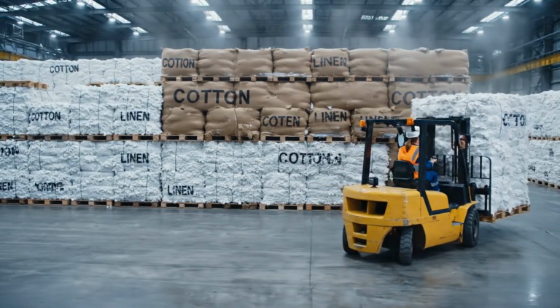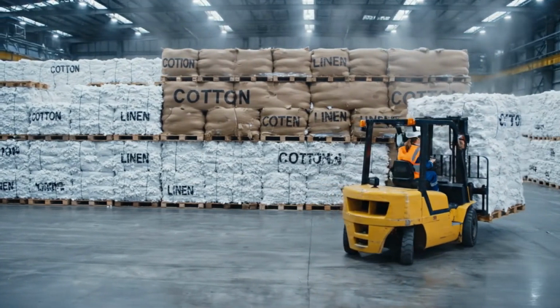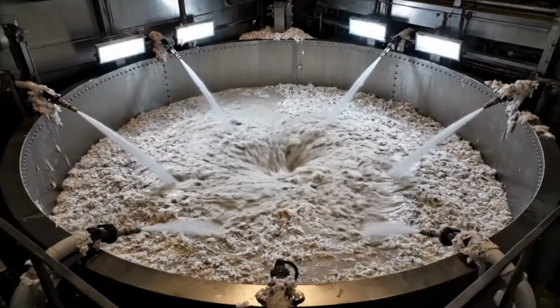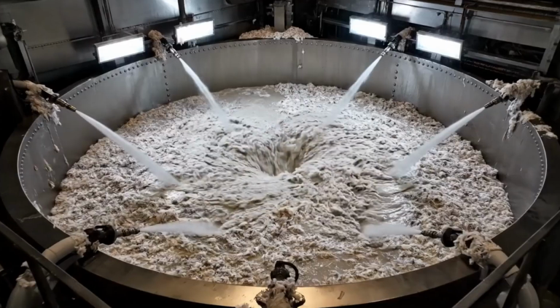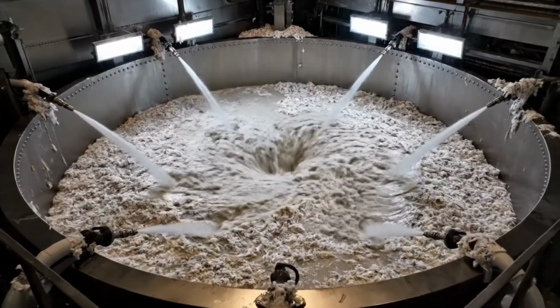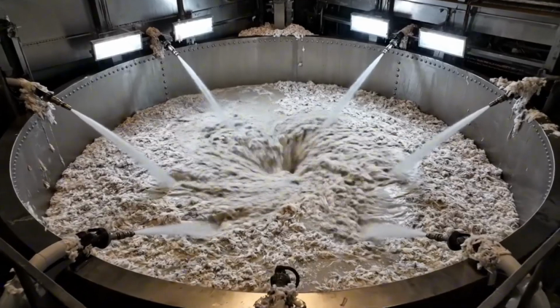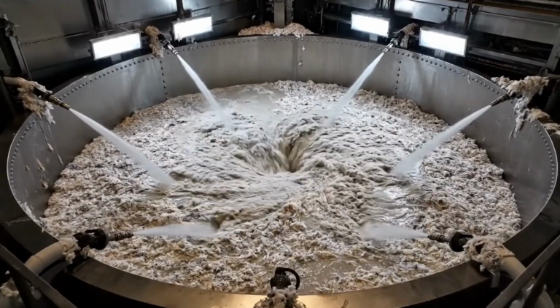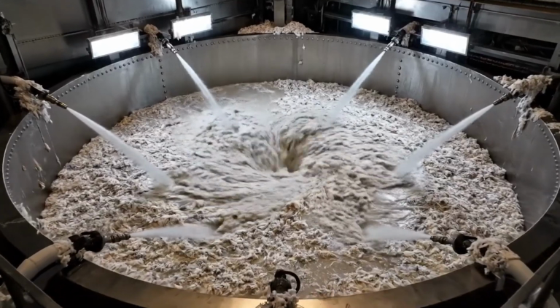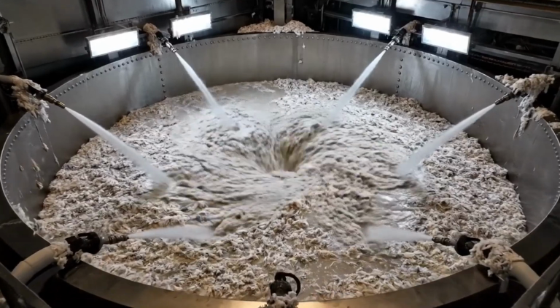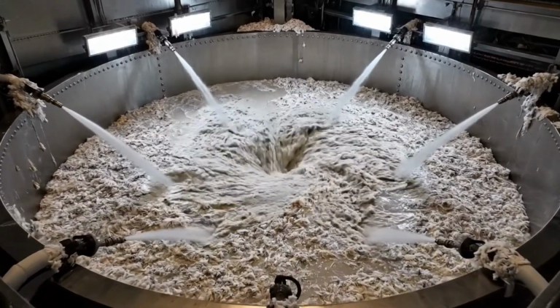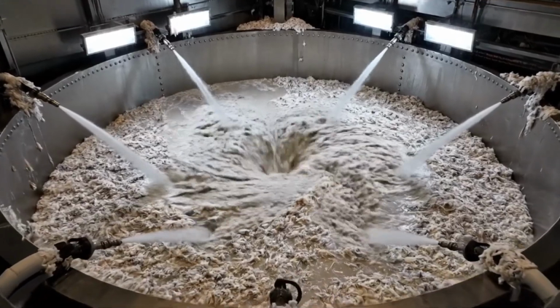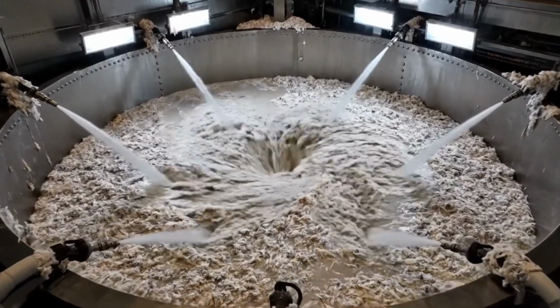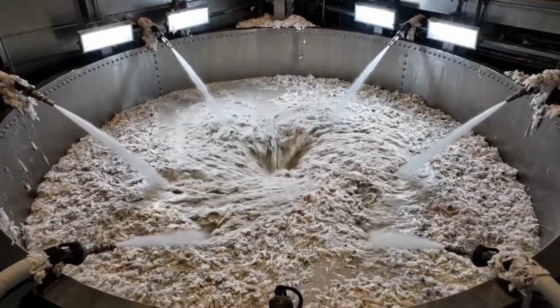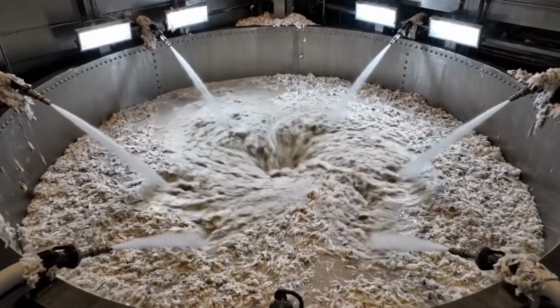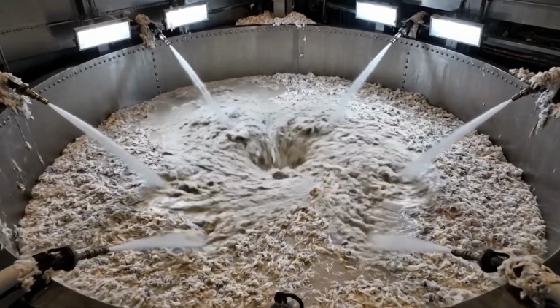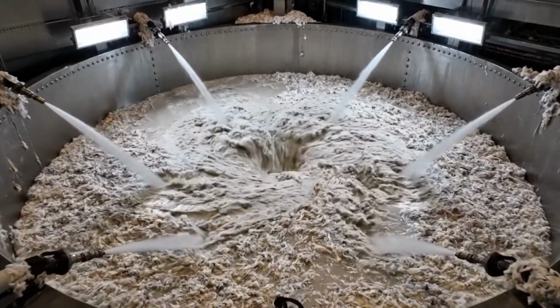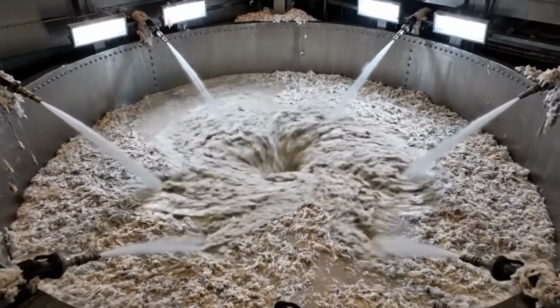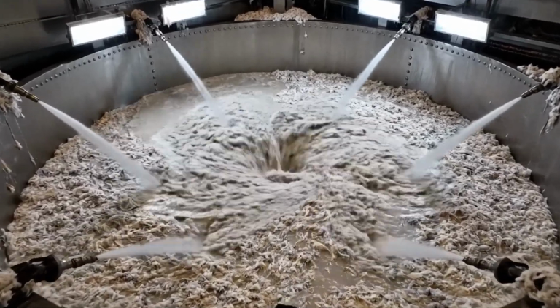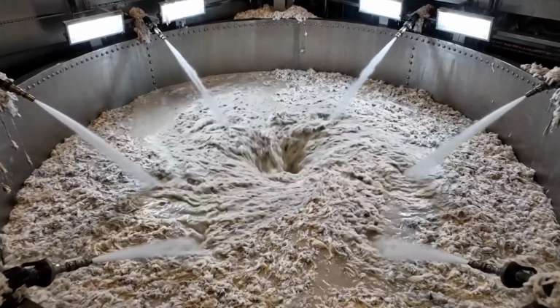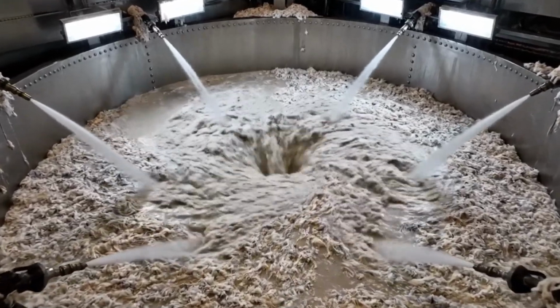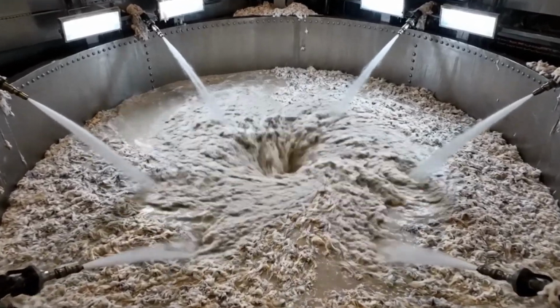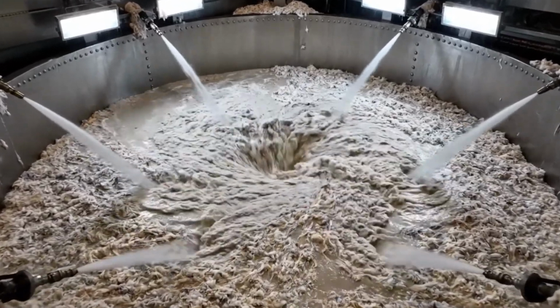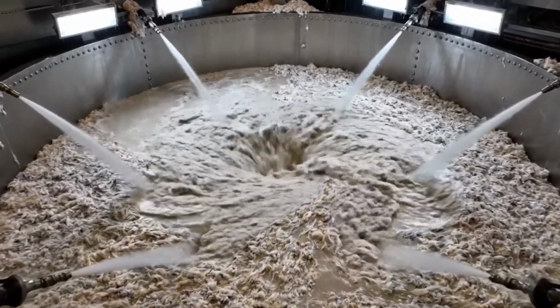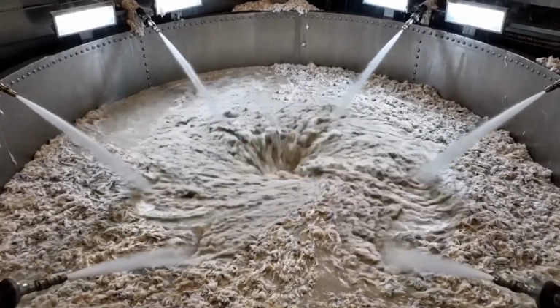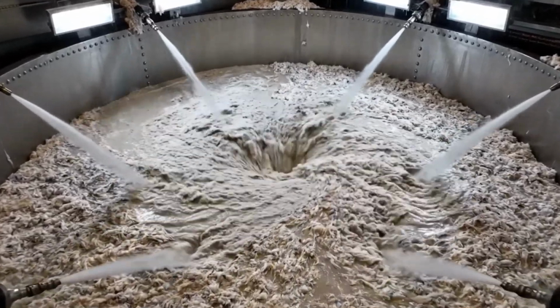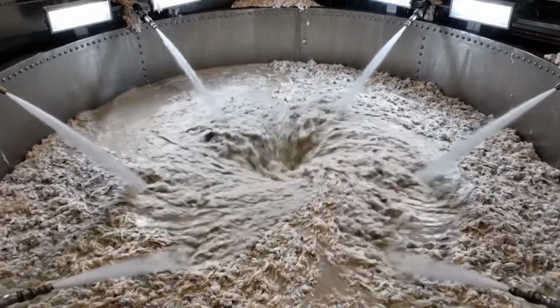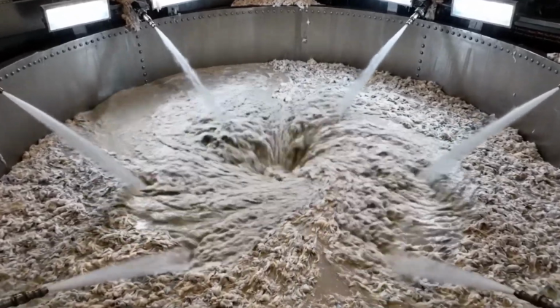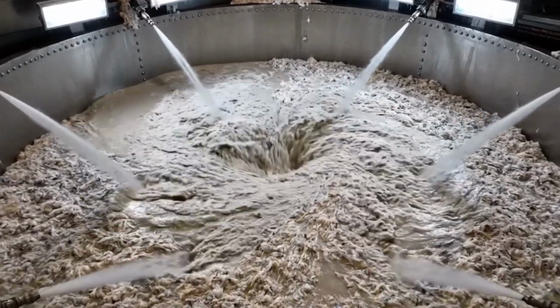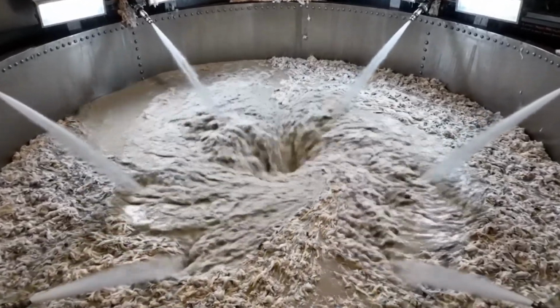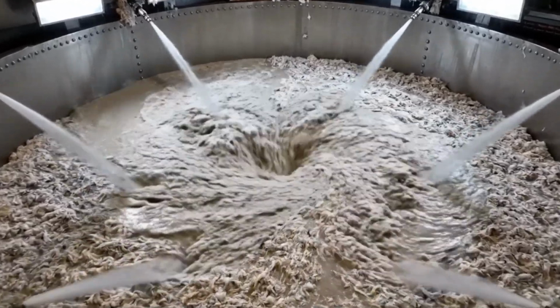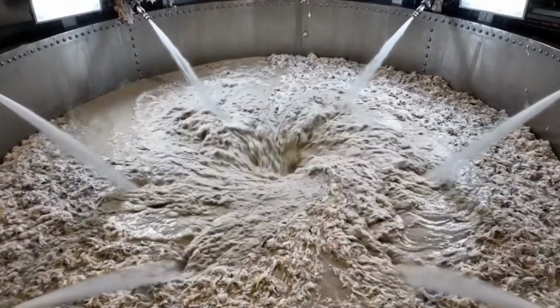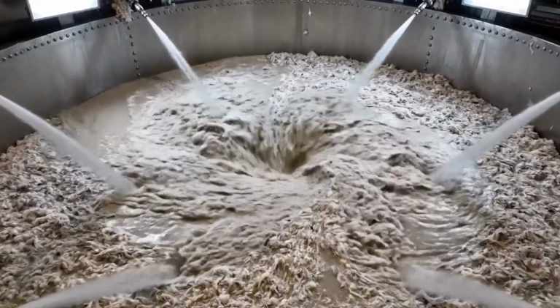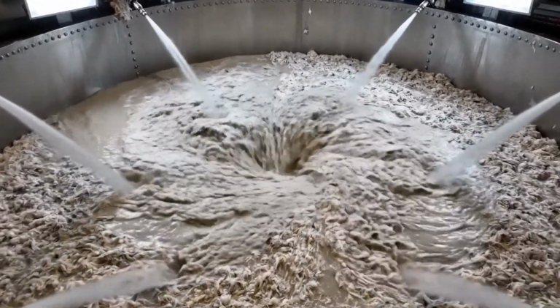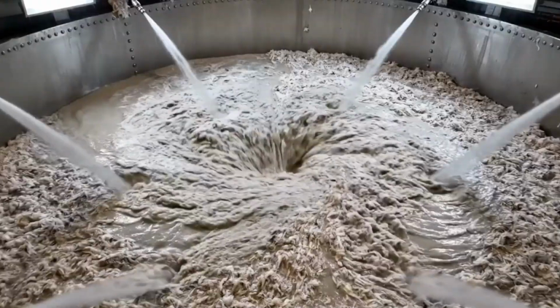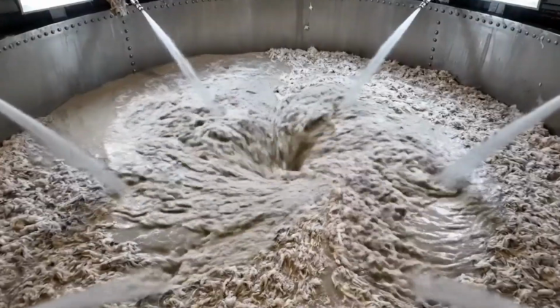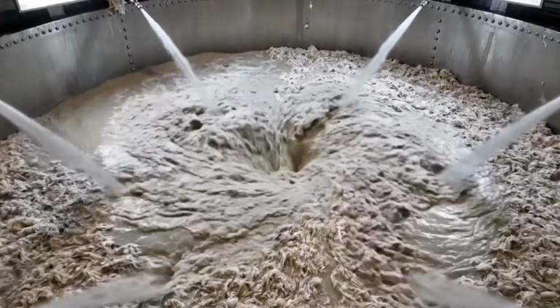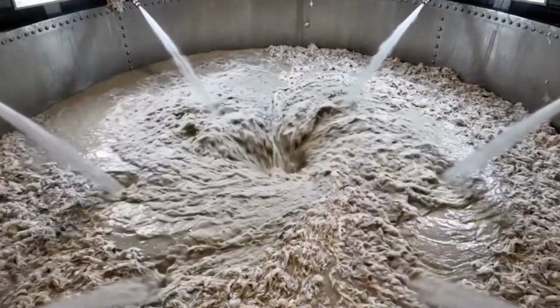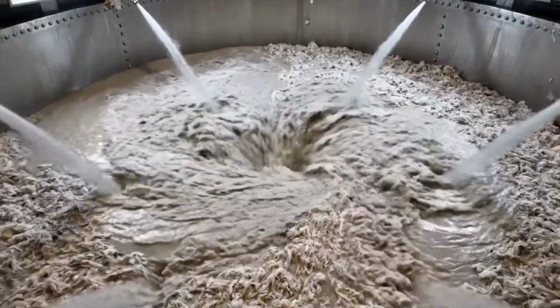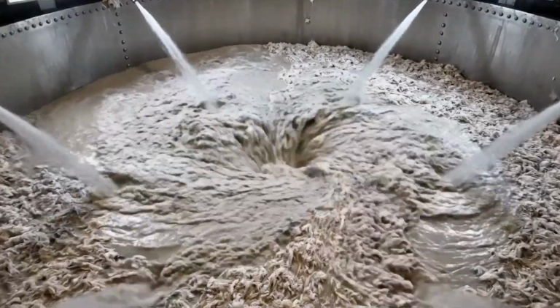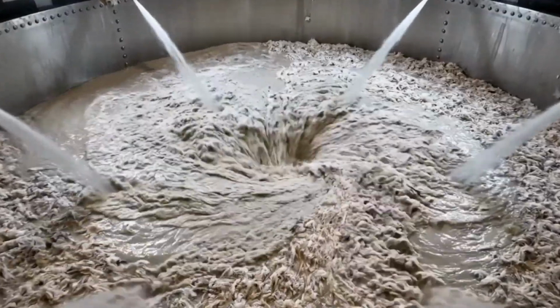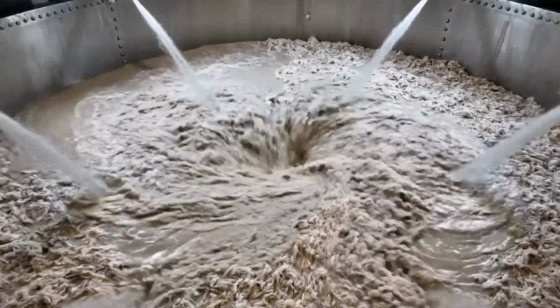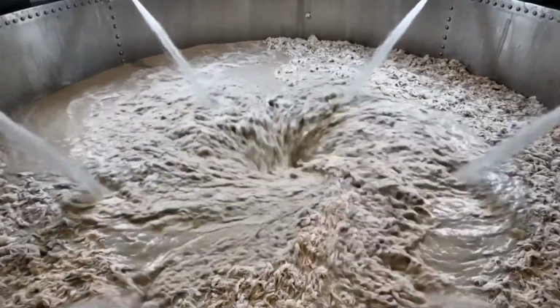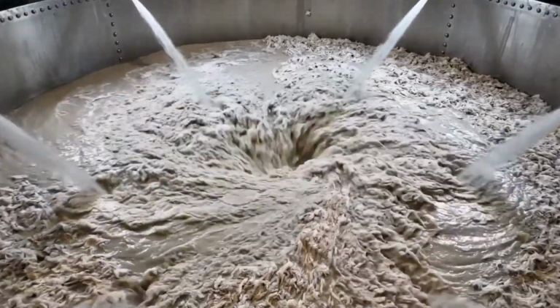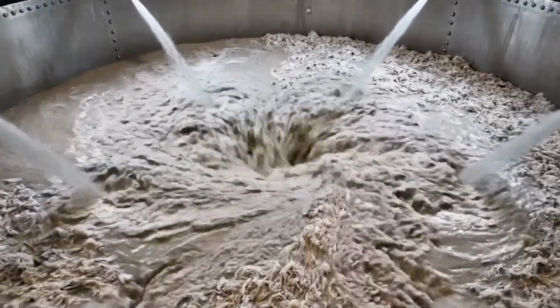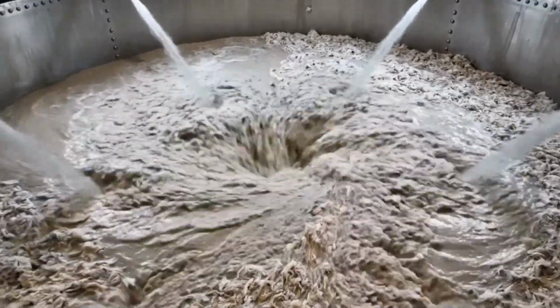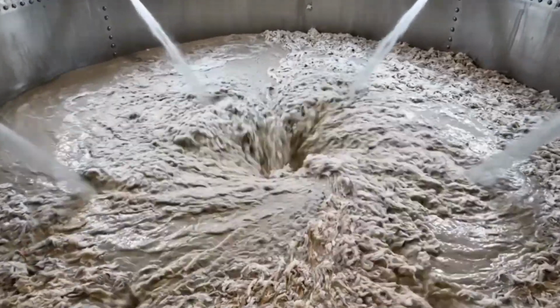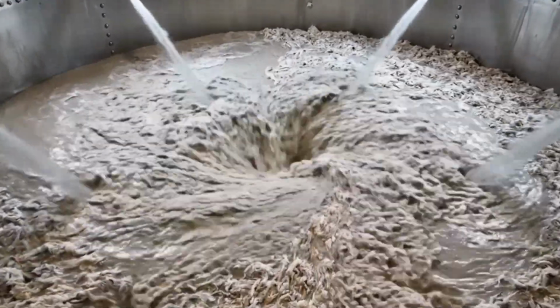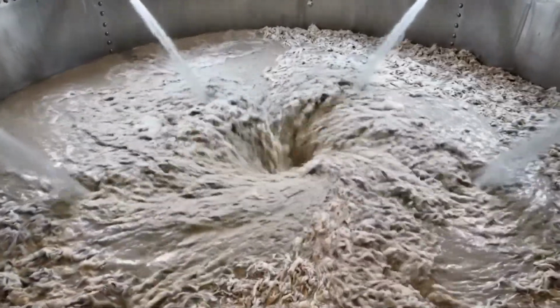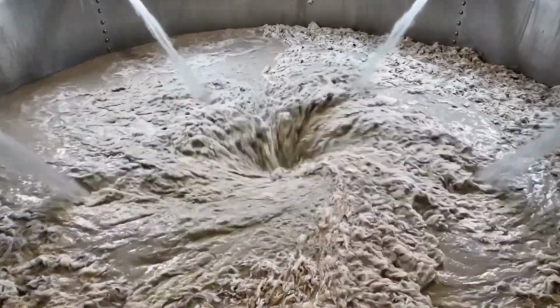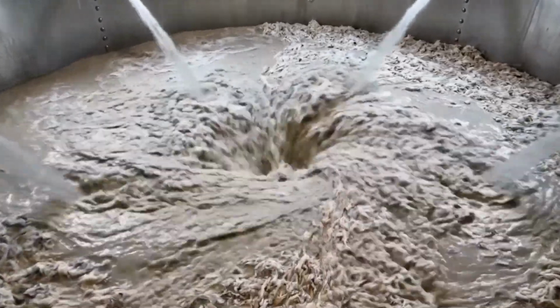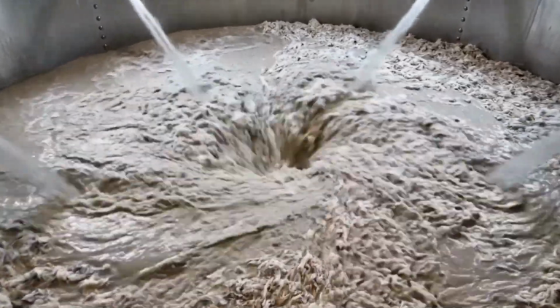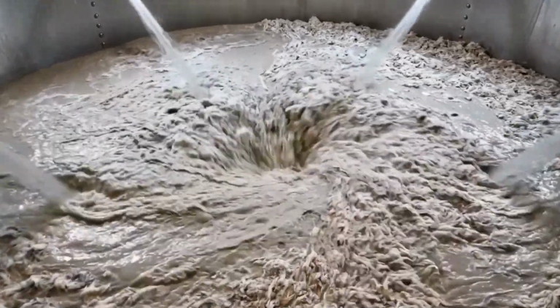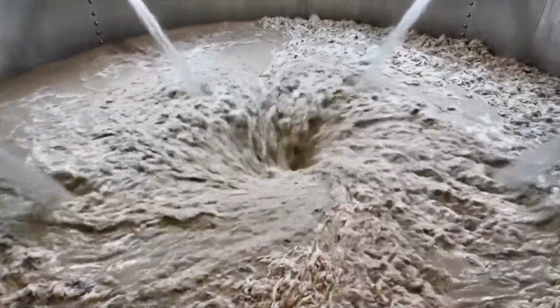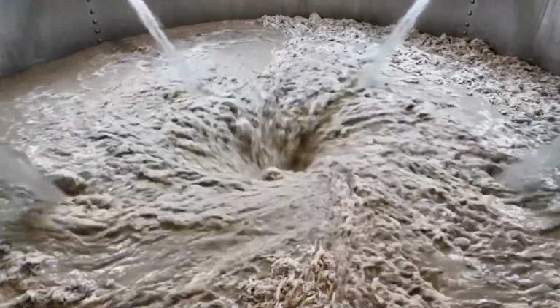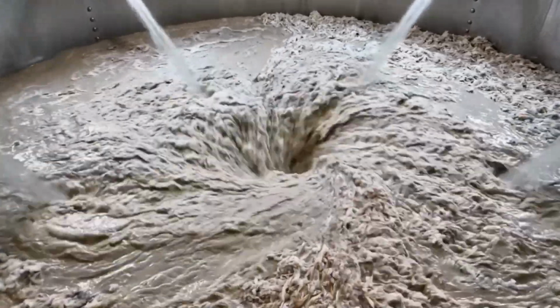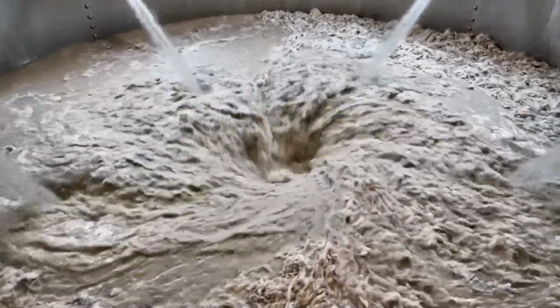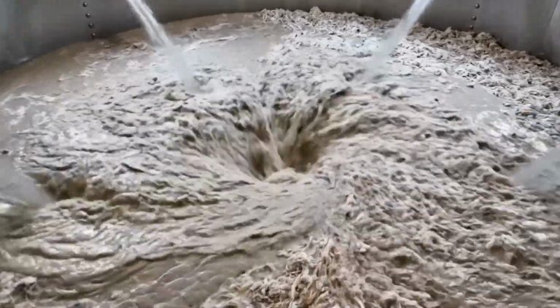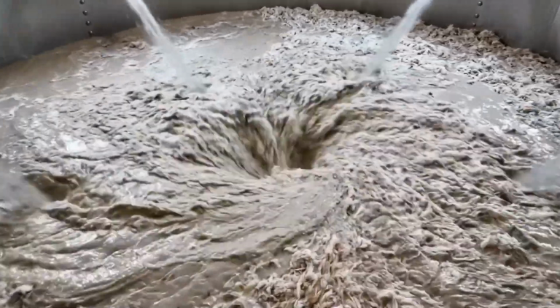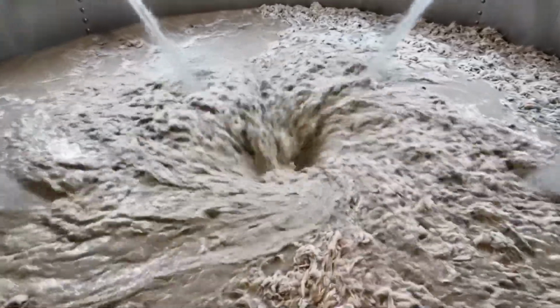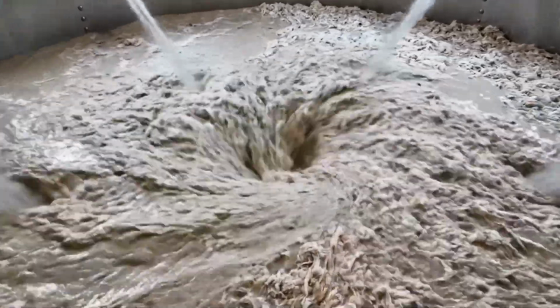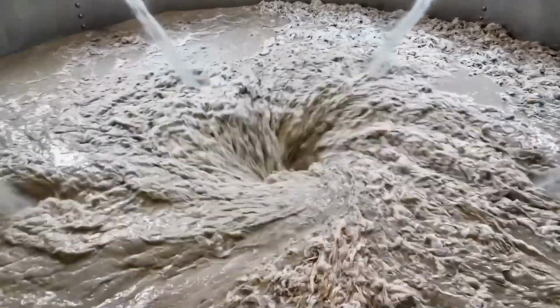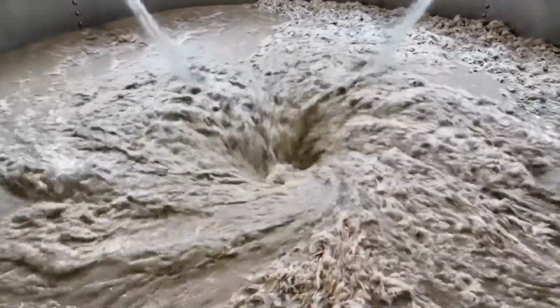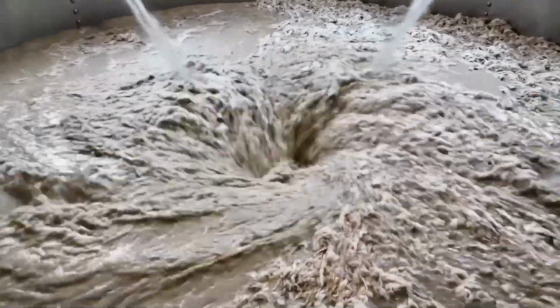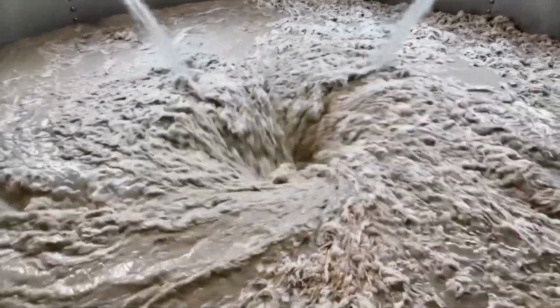High pressure jets churn the fibers into a swirling, watery slurry, breaking them down to form the liquid base of the paper.